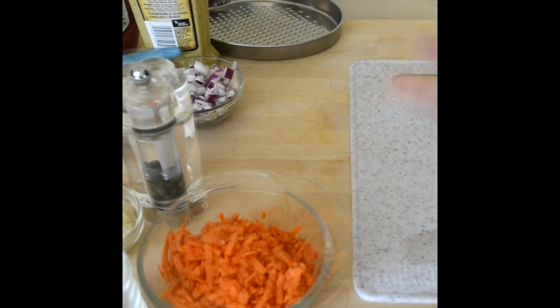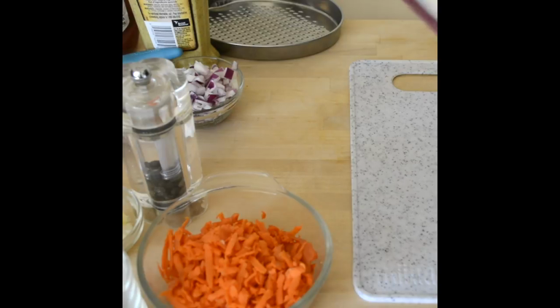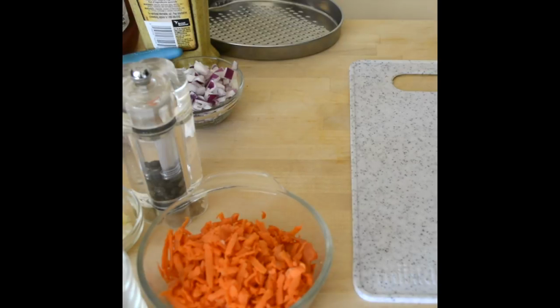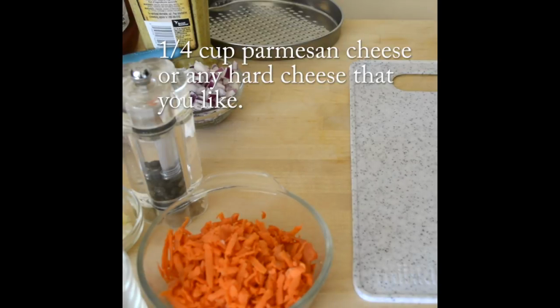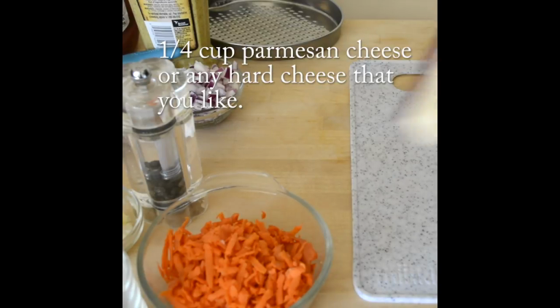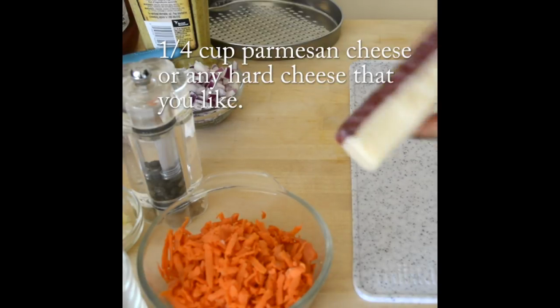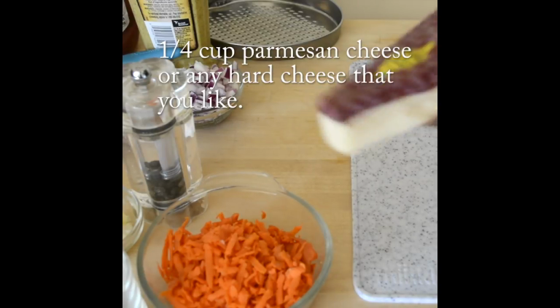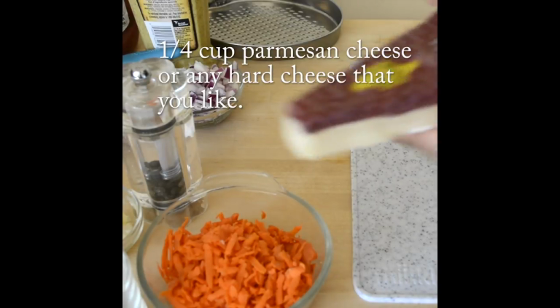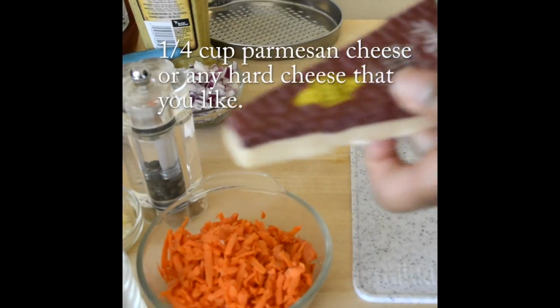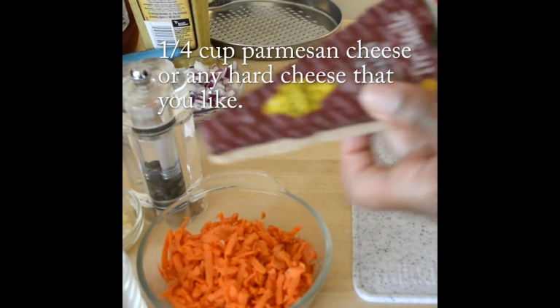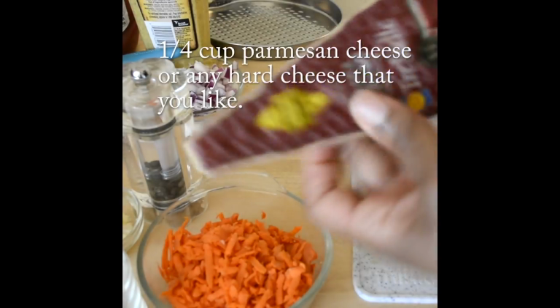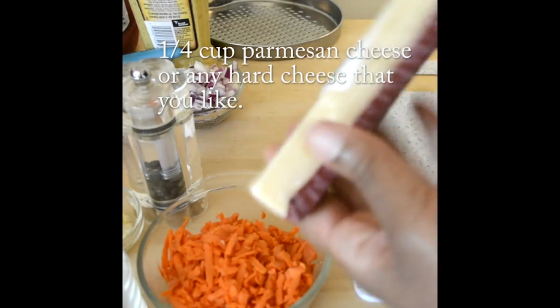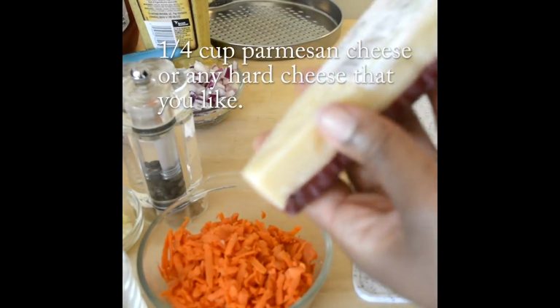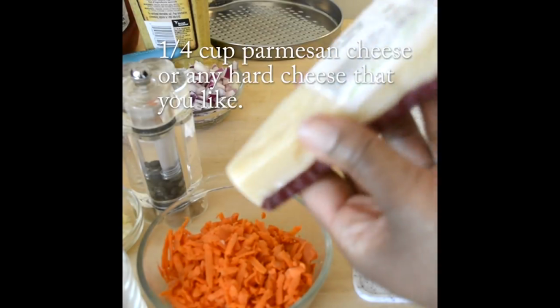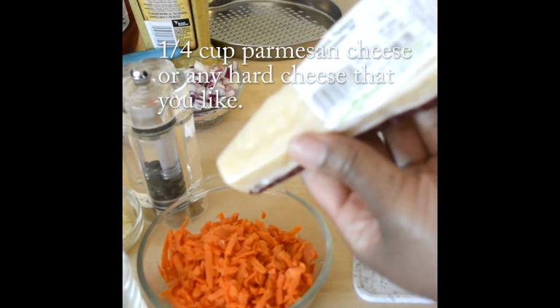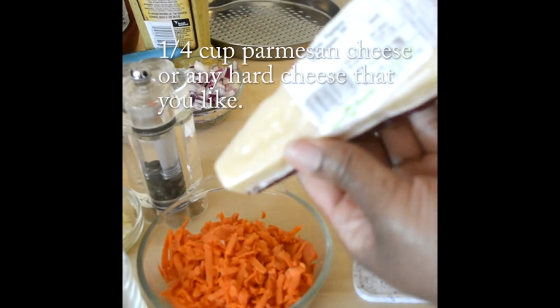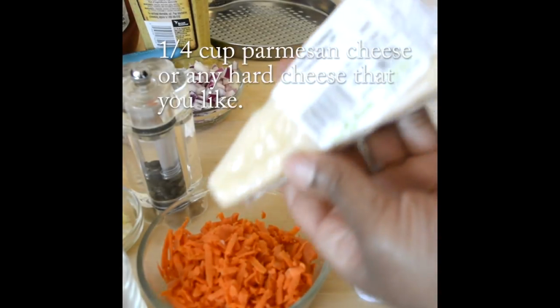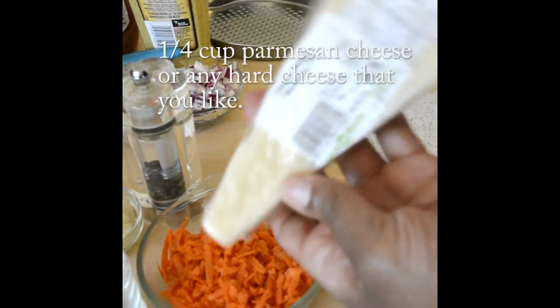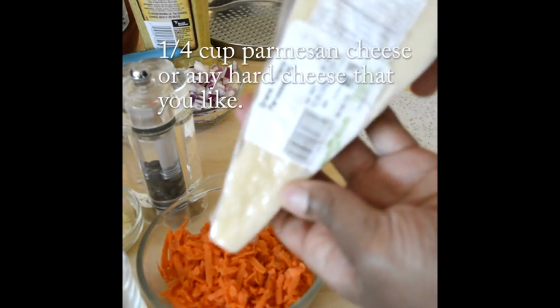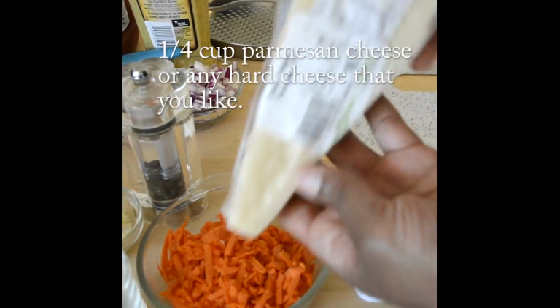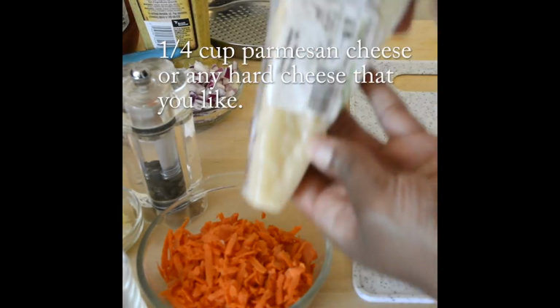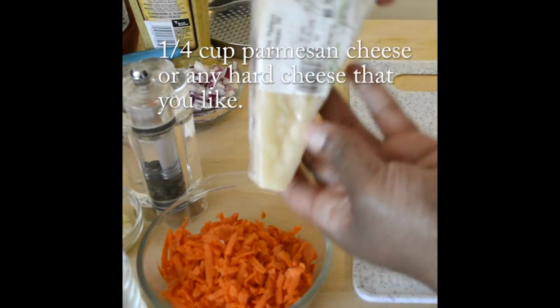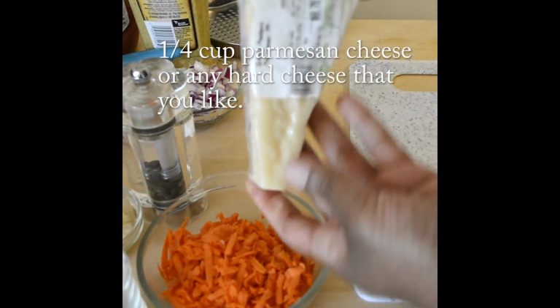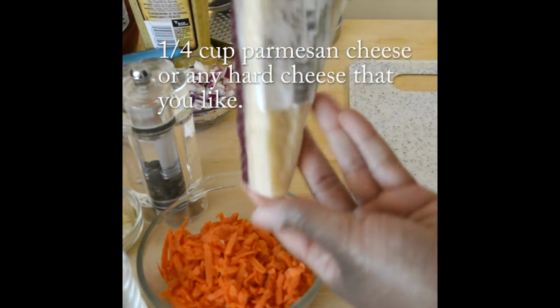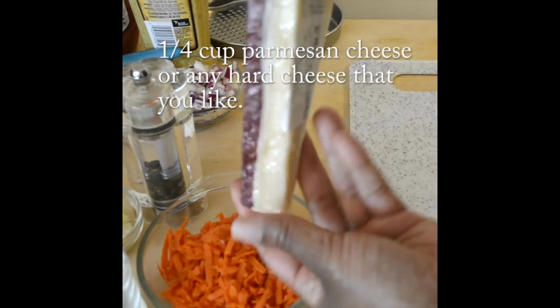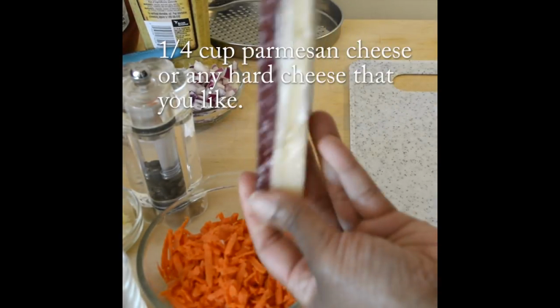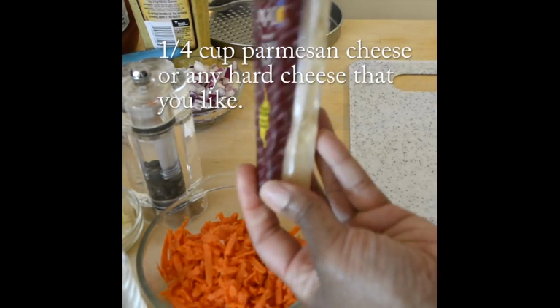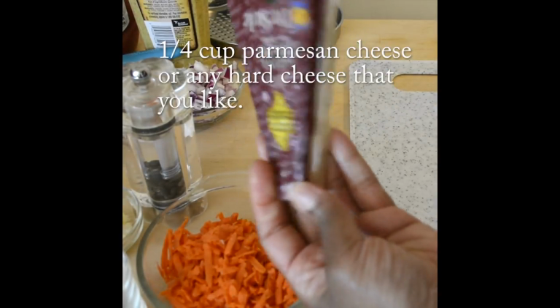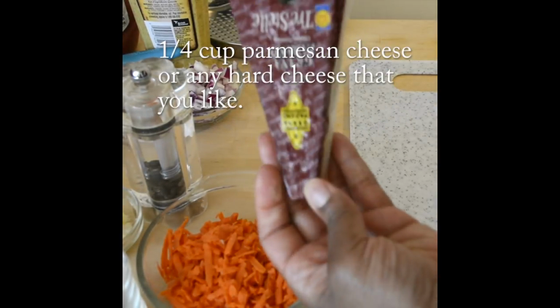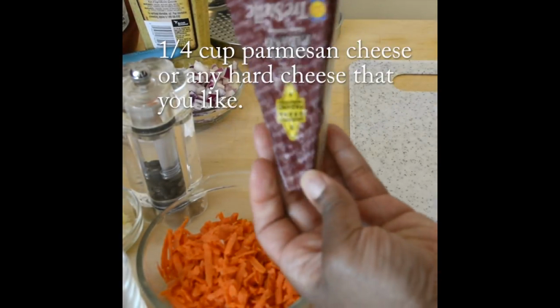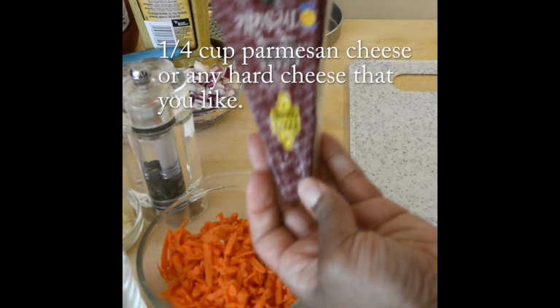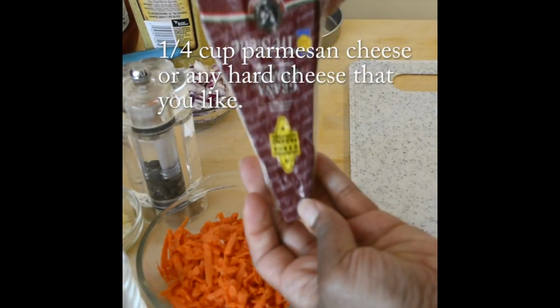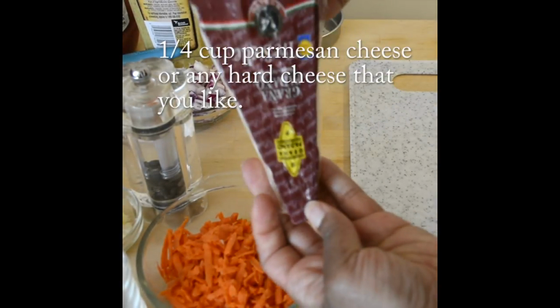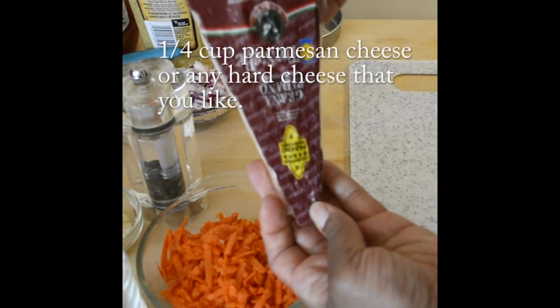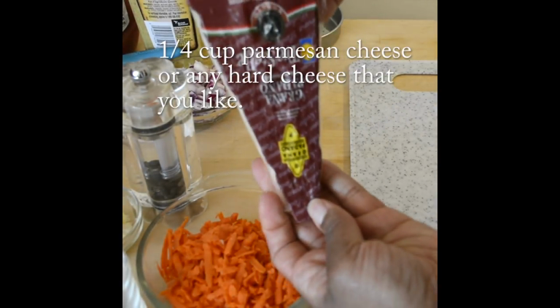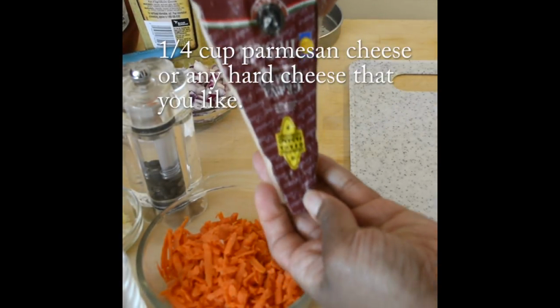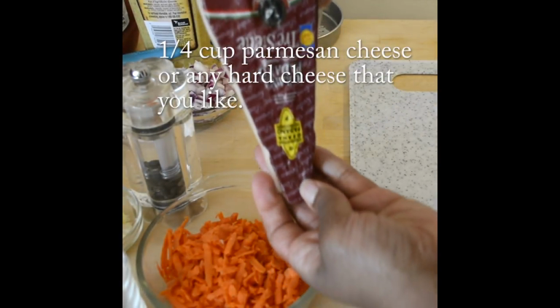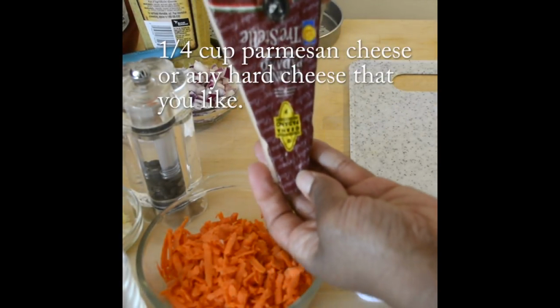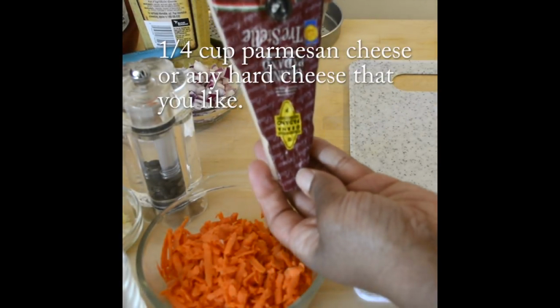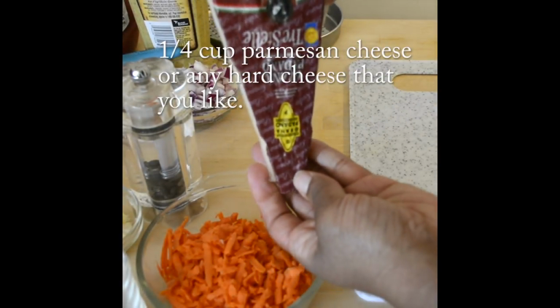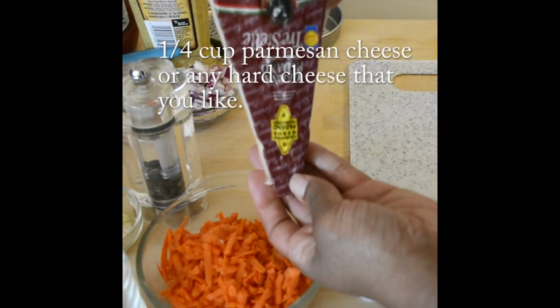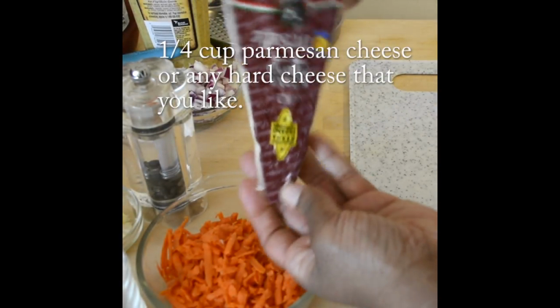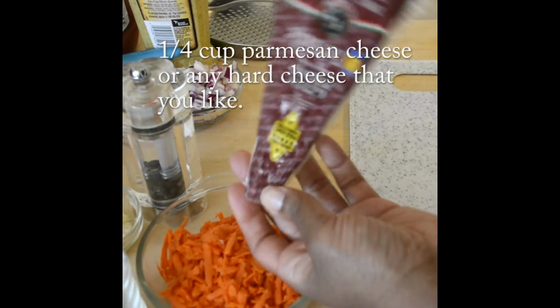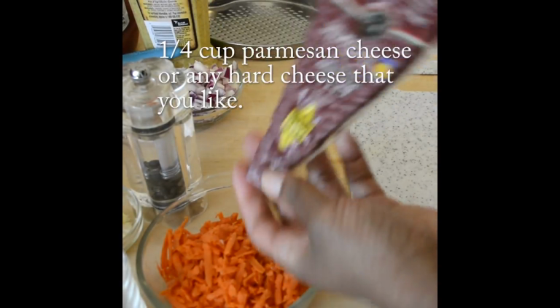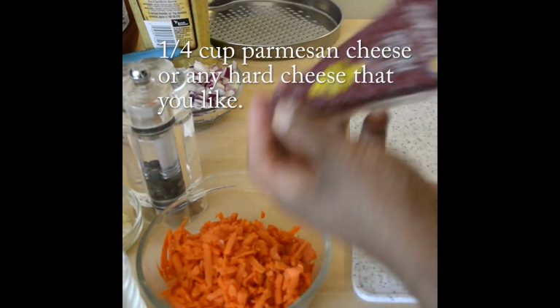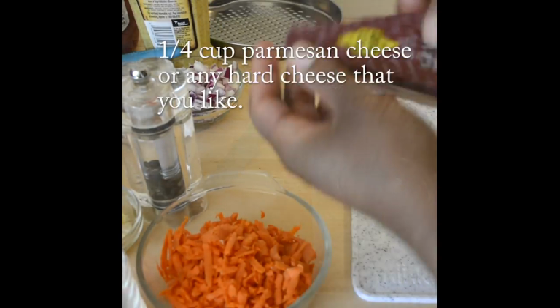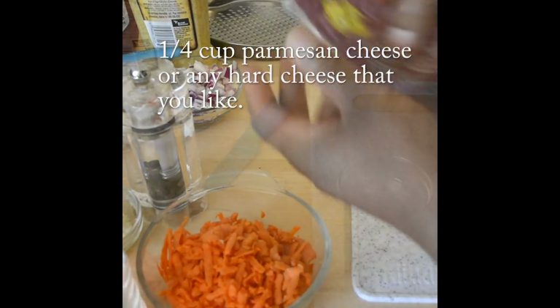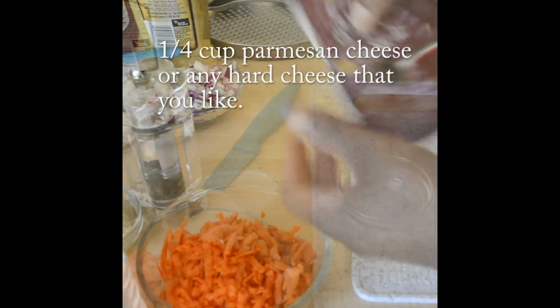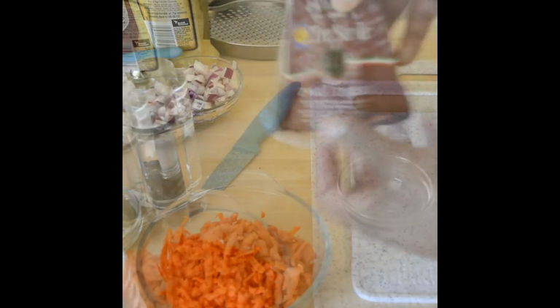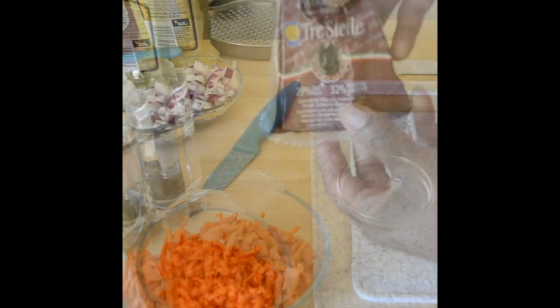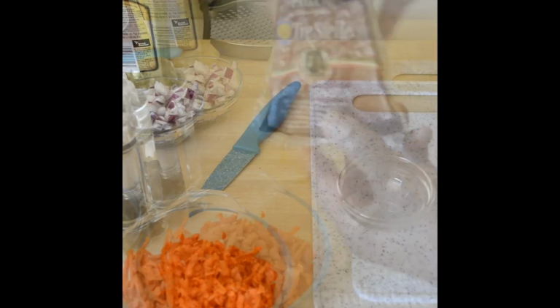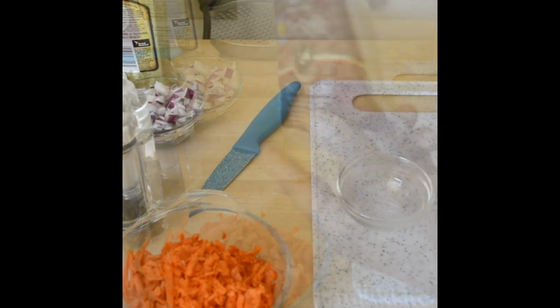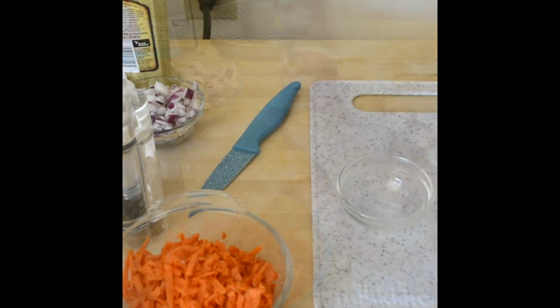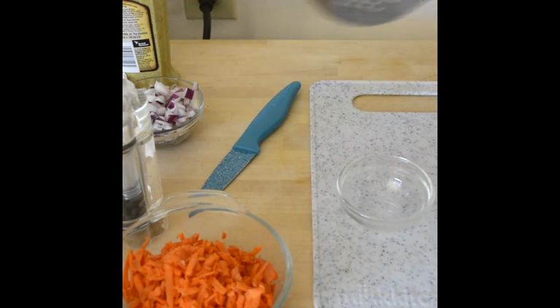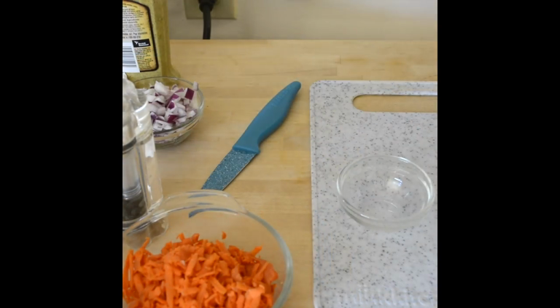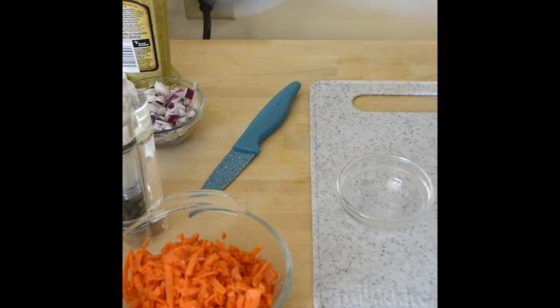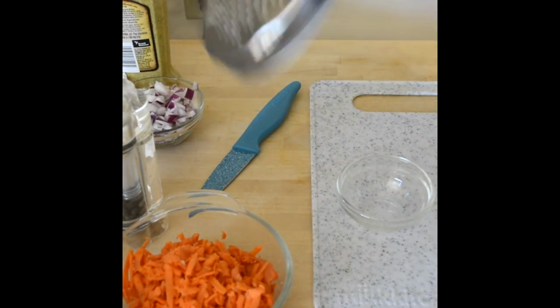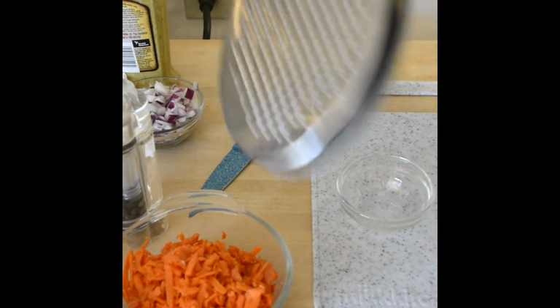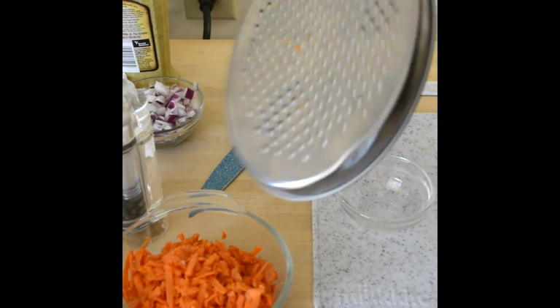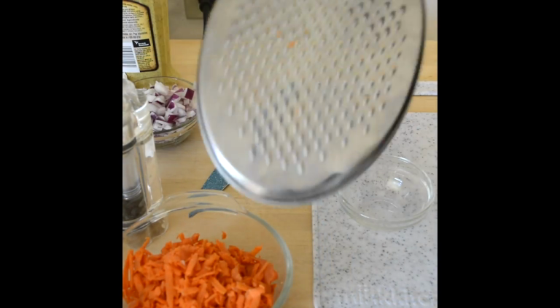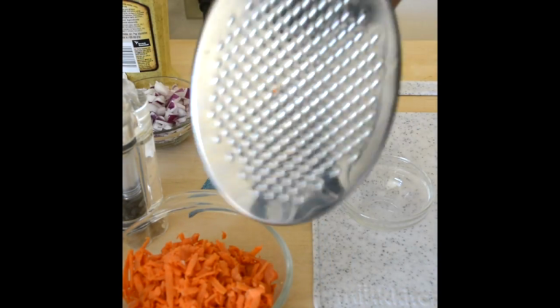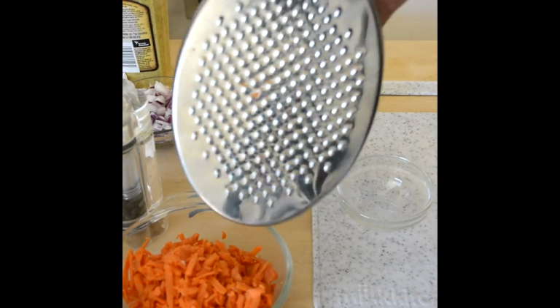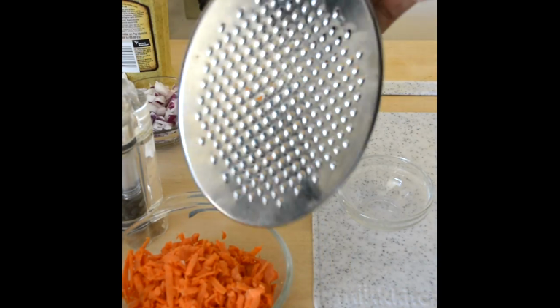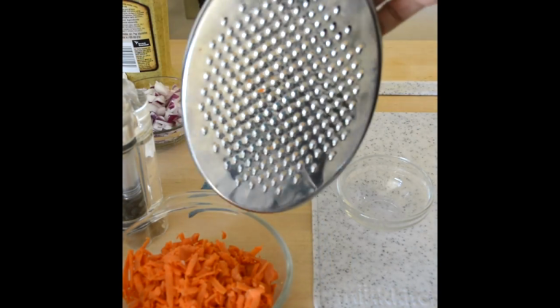Then you're going to need about a quarter cup of grated Parmesan cheese or Romano, something like that.